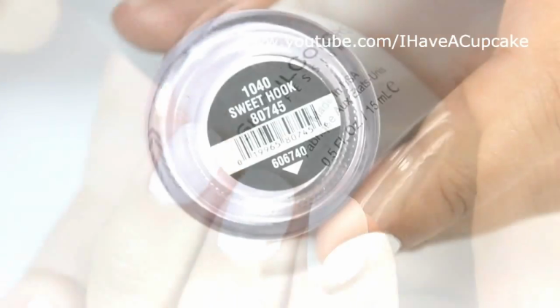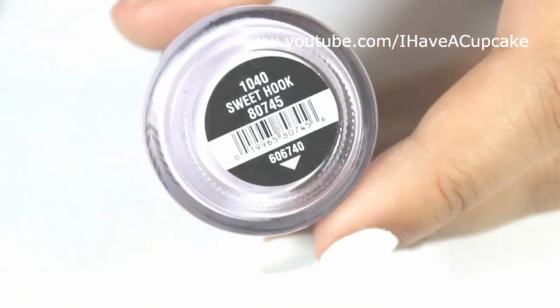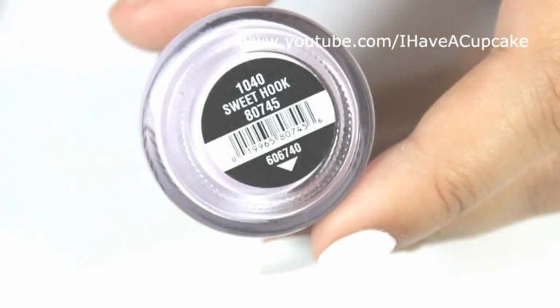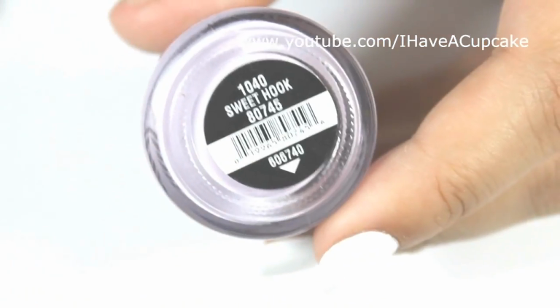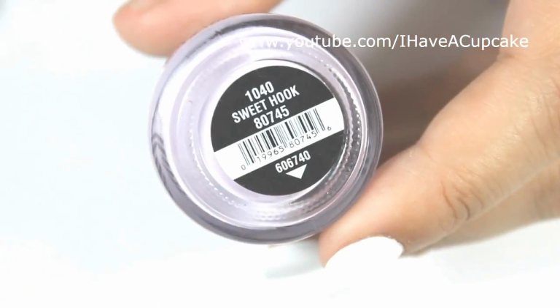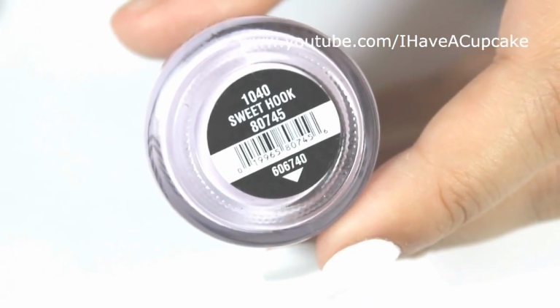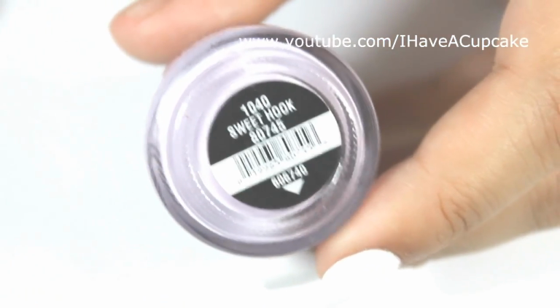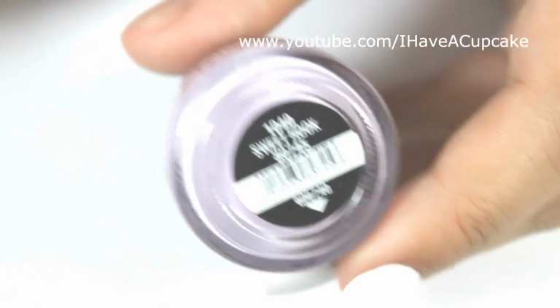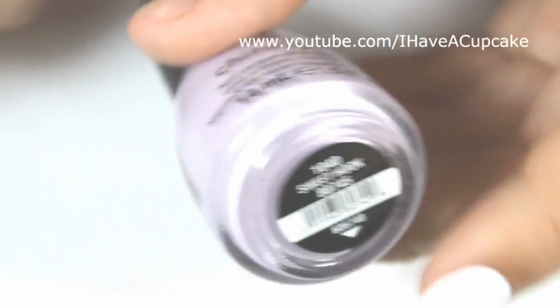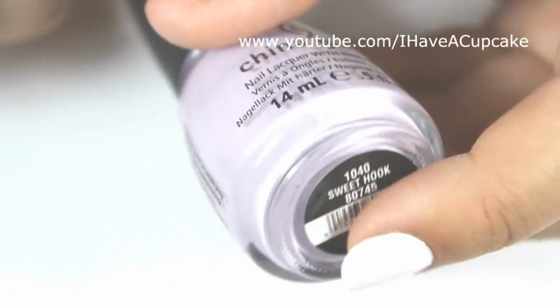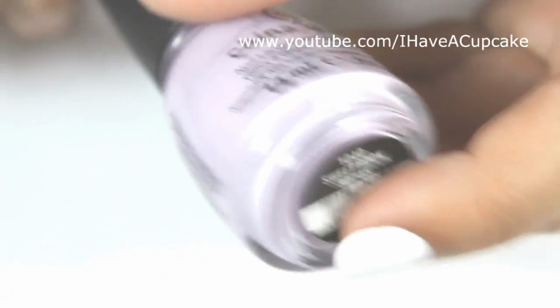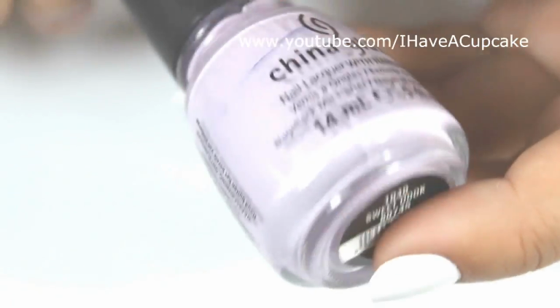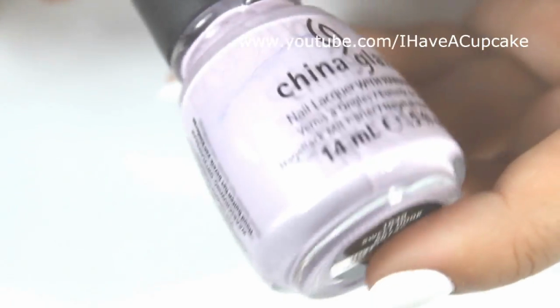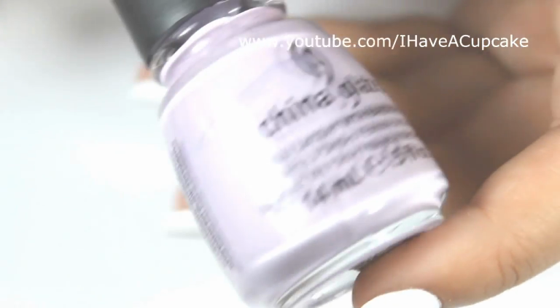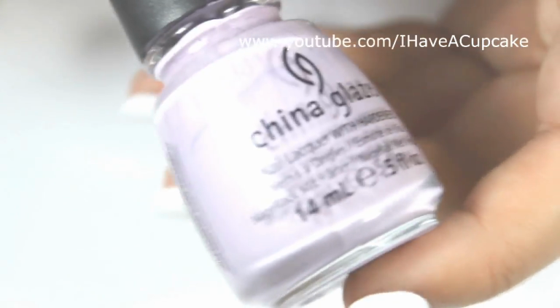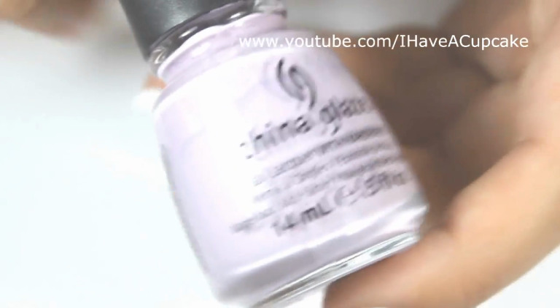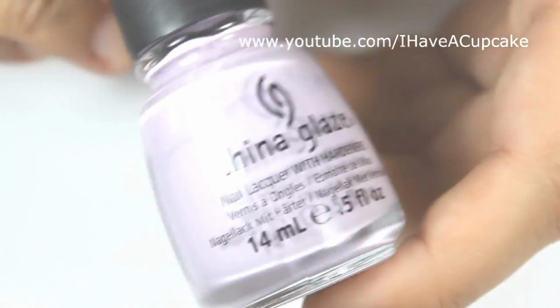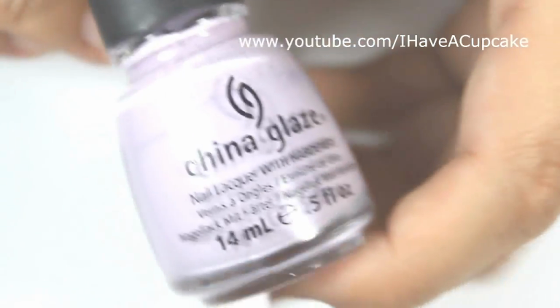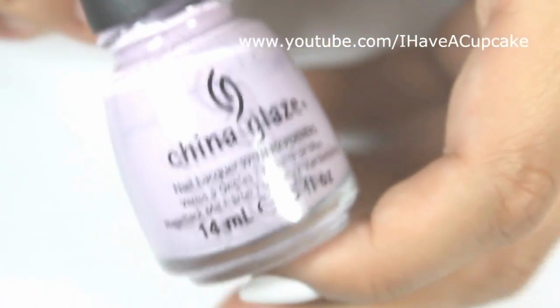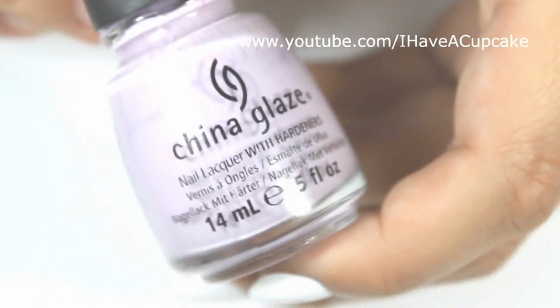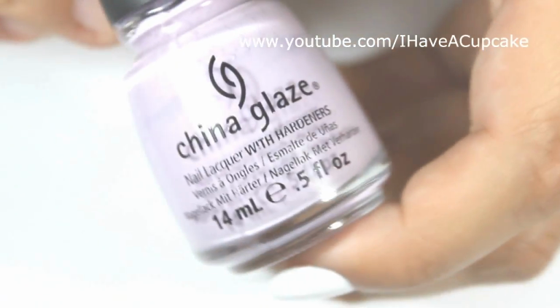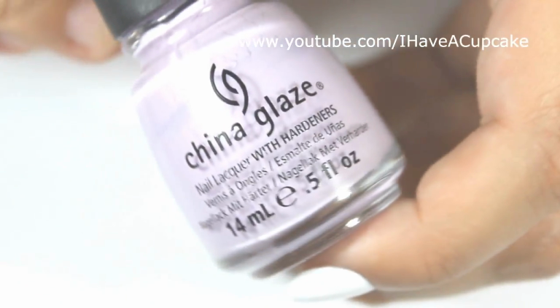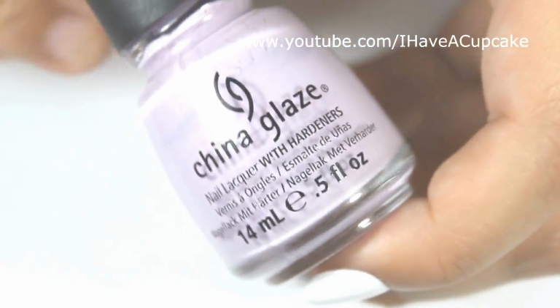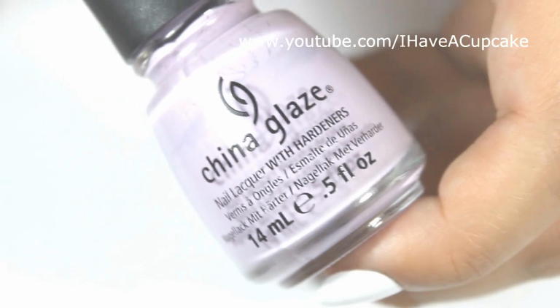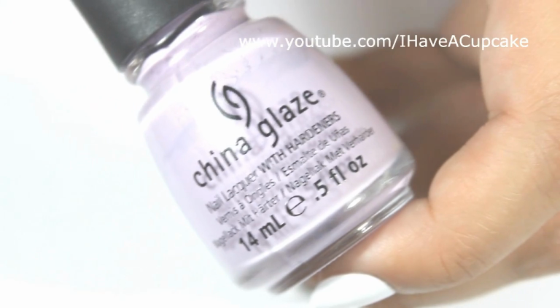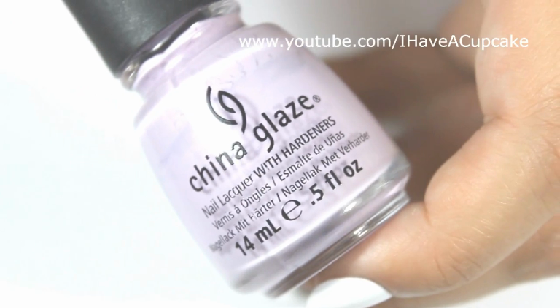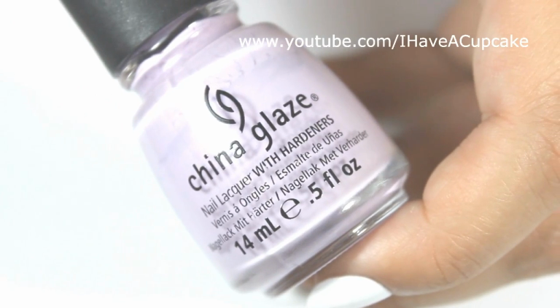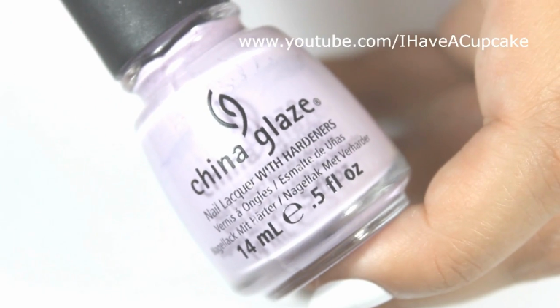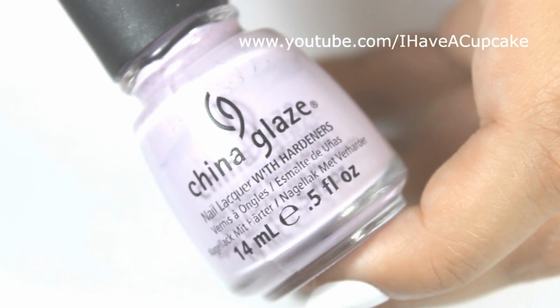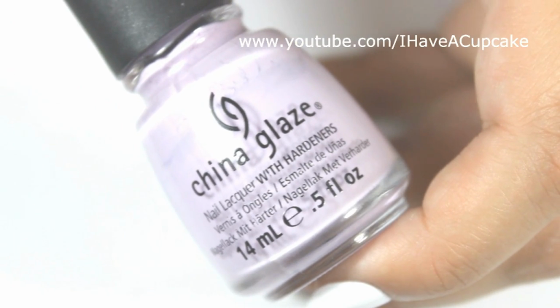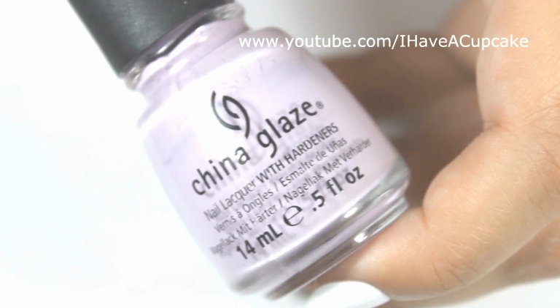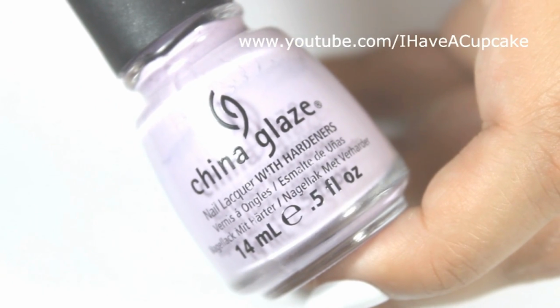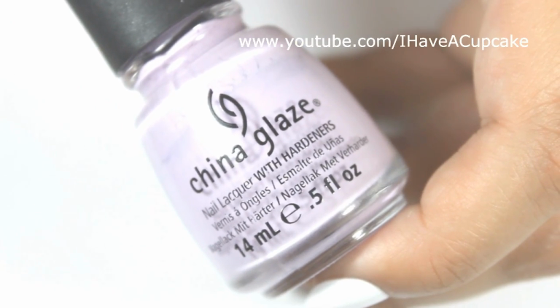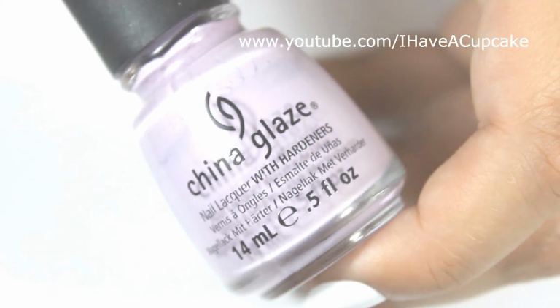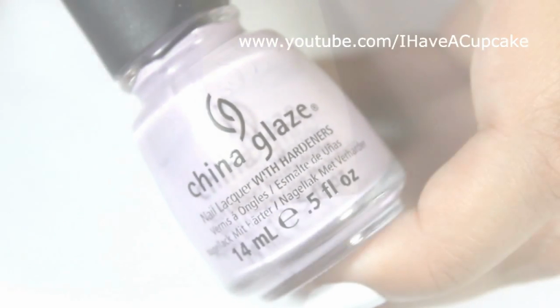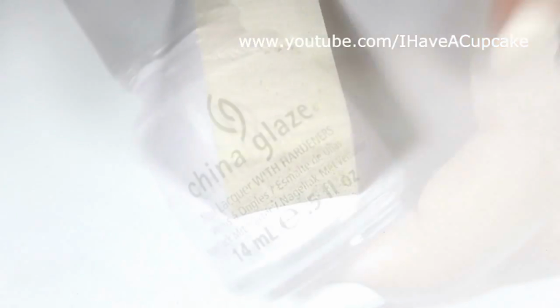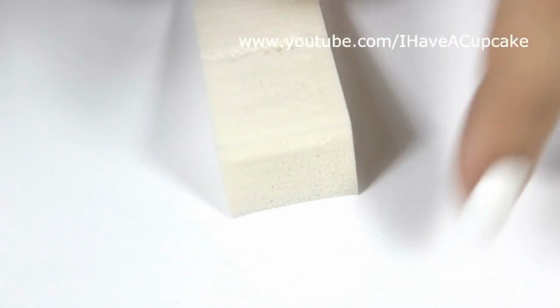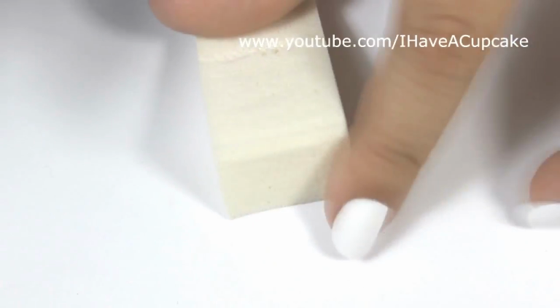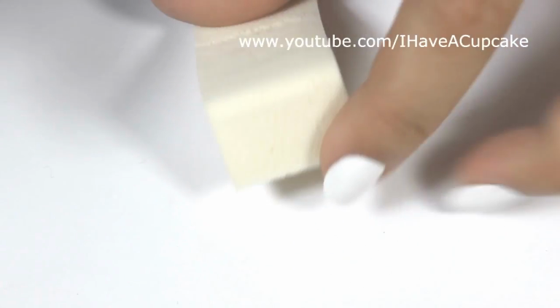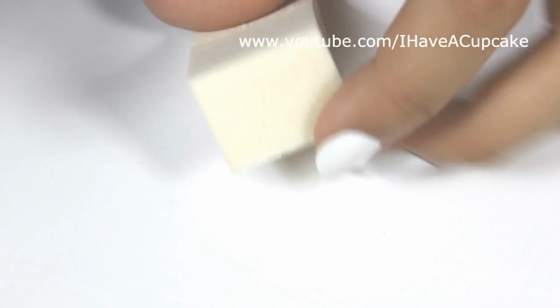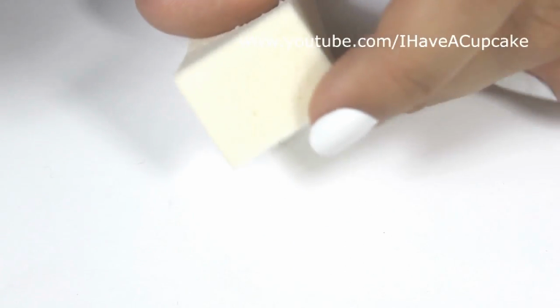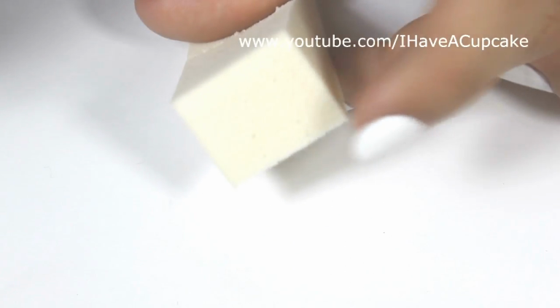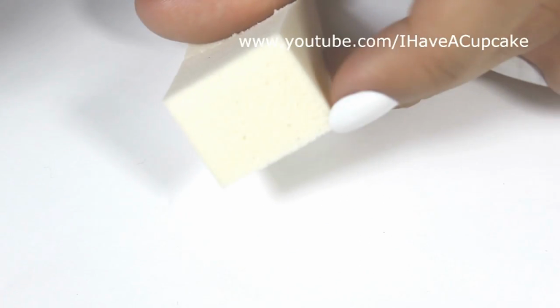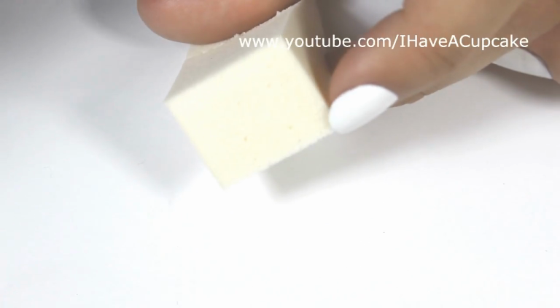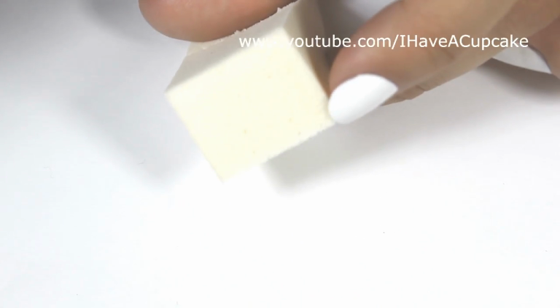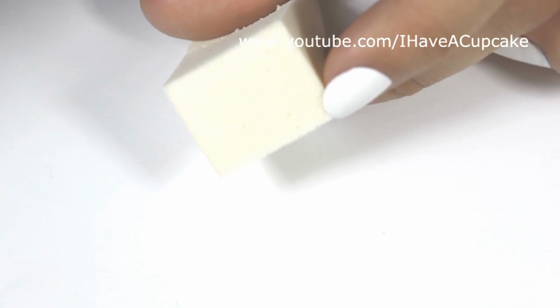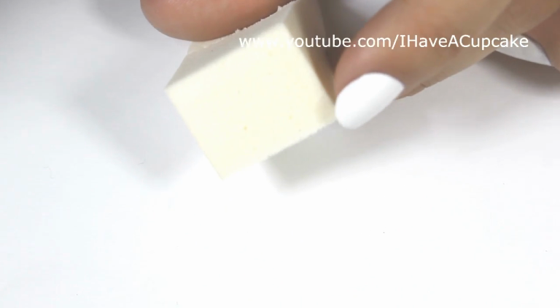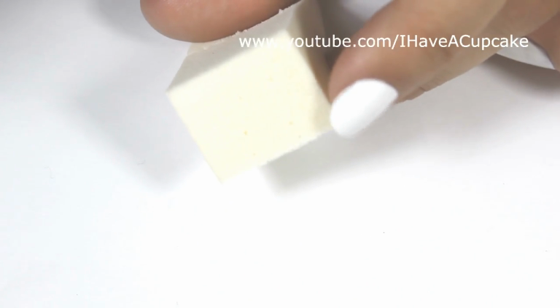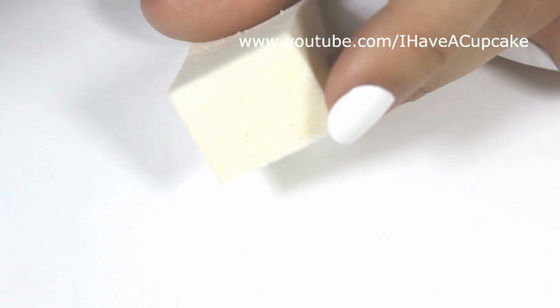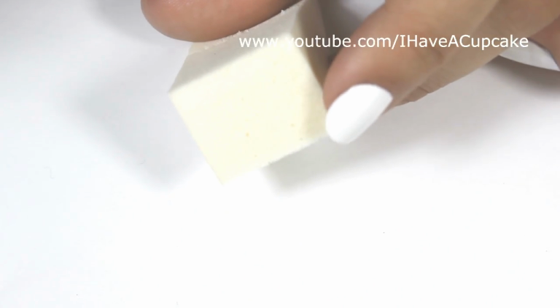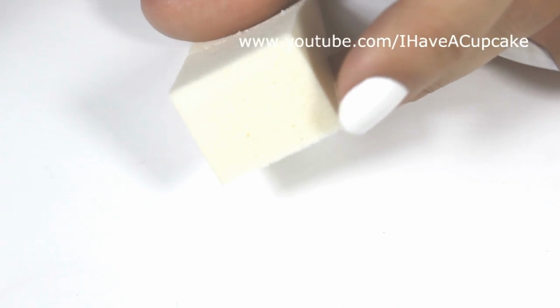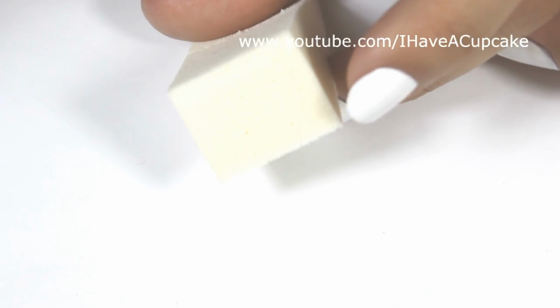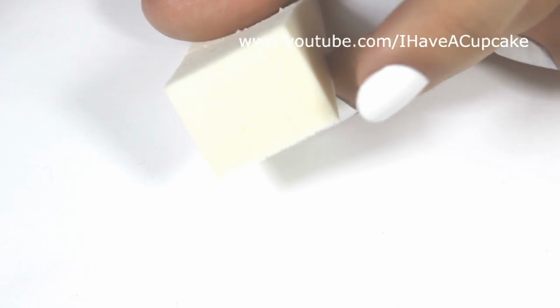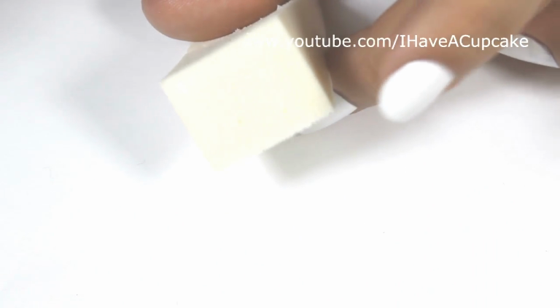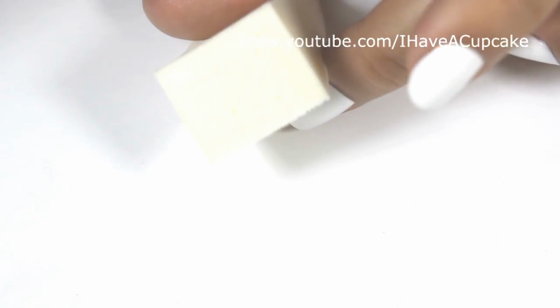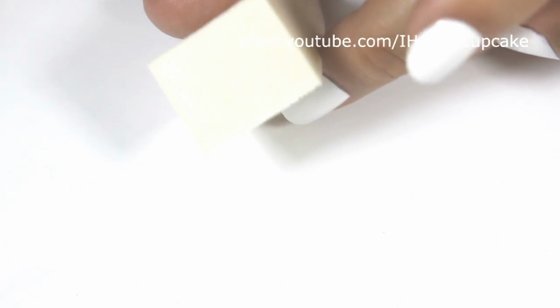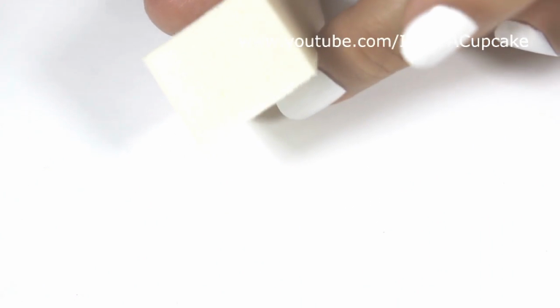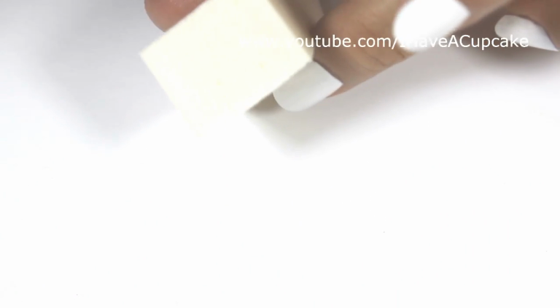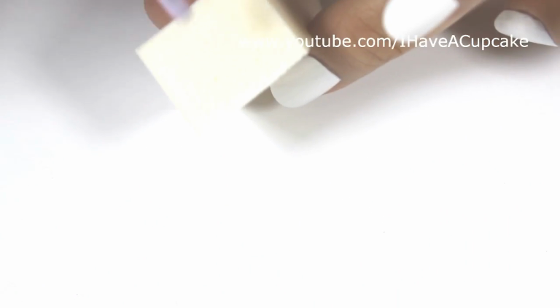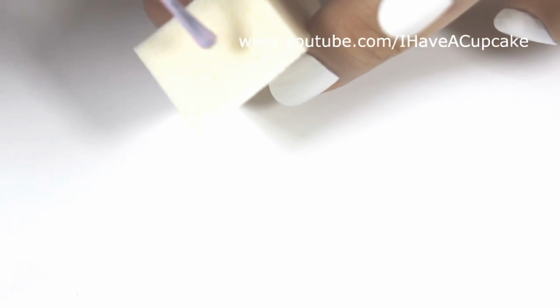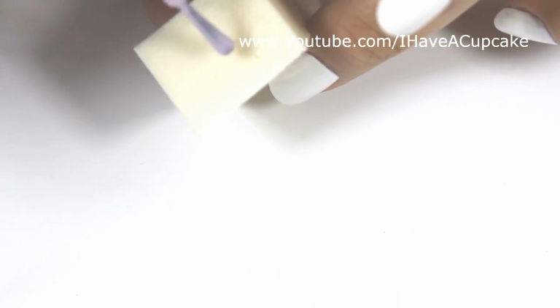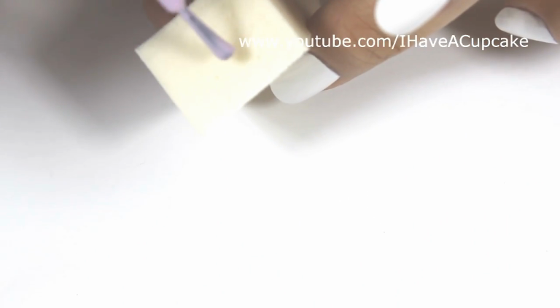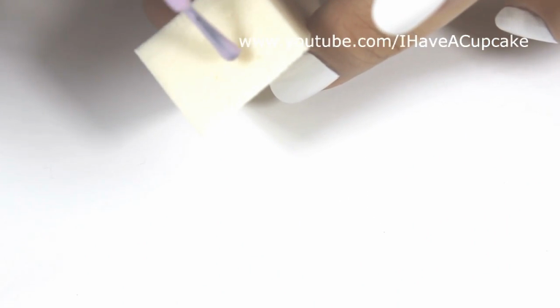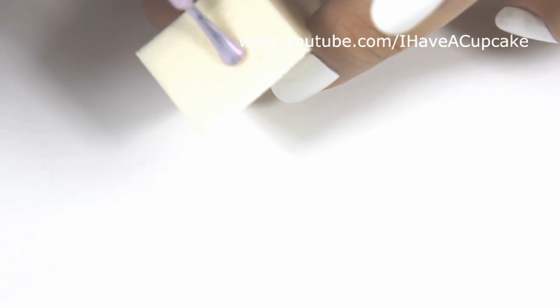With Sweet Hook by China Glaze, I'm going to put this on the middle of a sponge. My goal is actually just to get this in the middle of my nail.